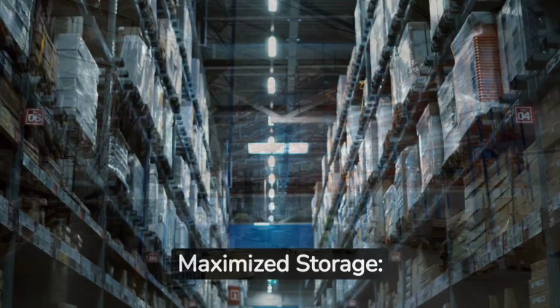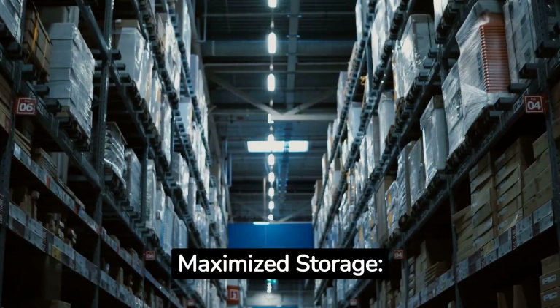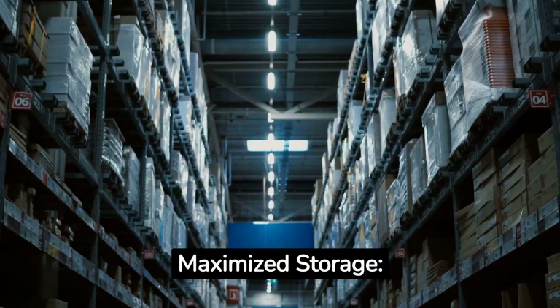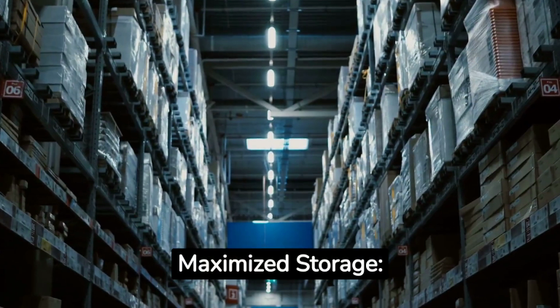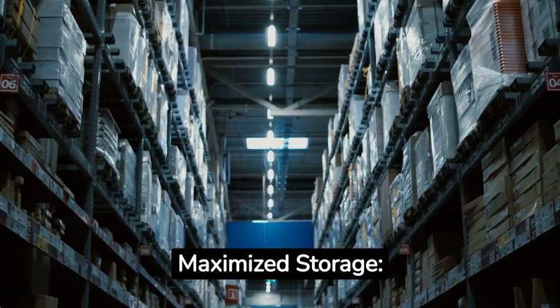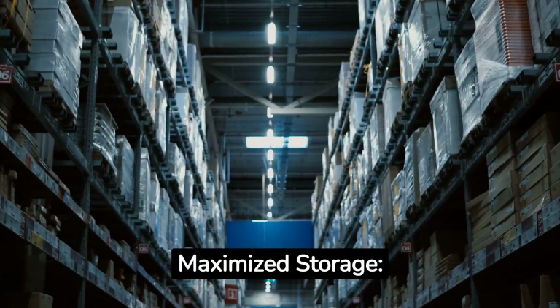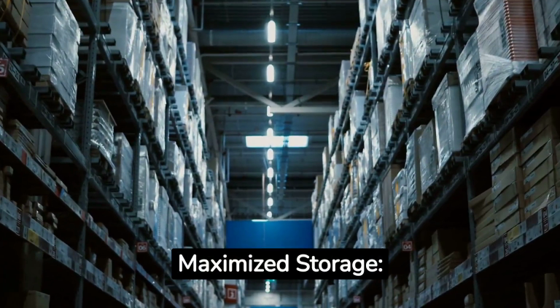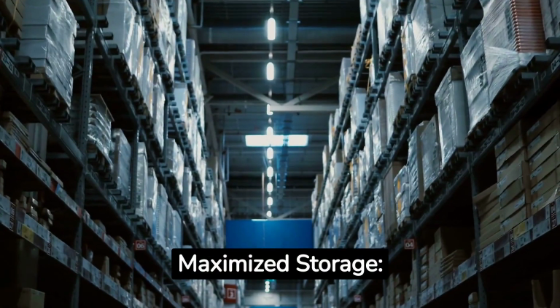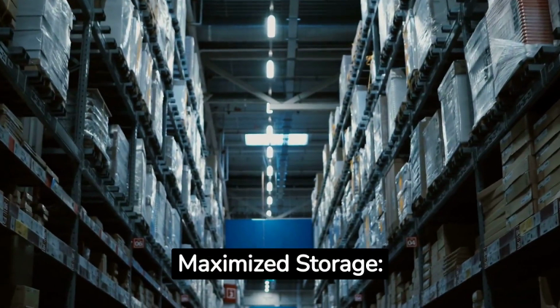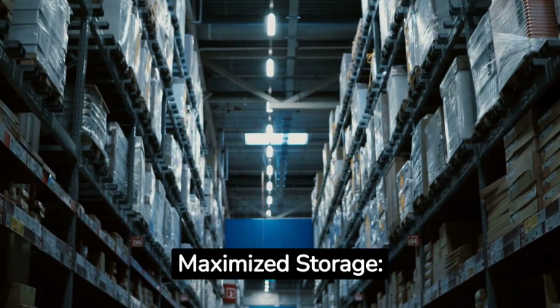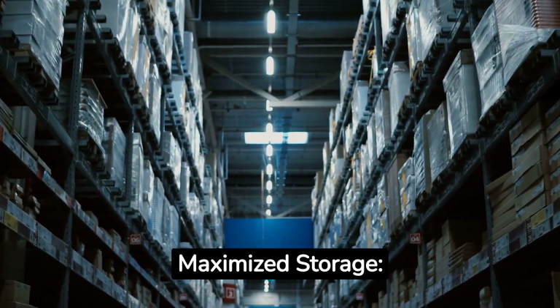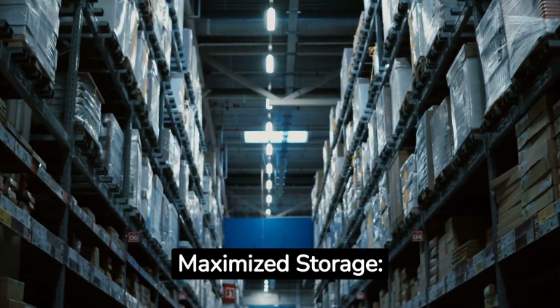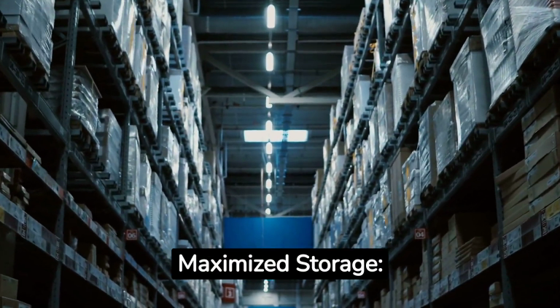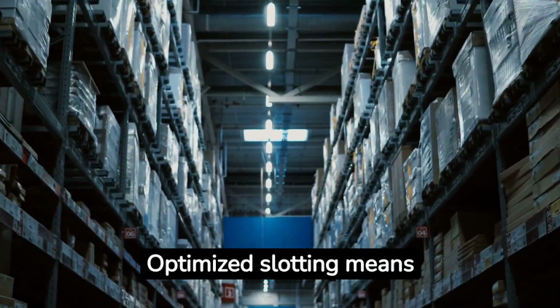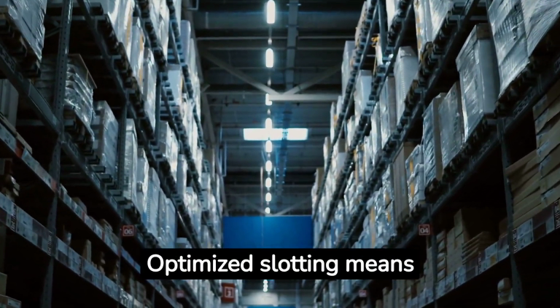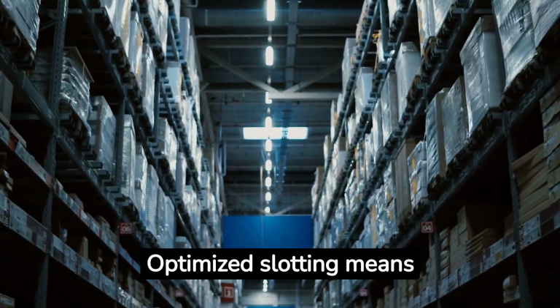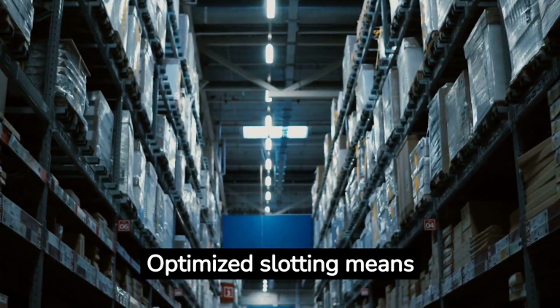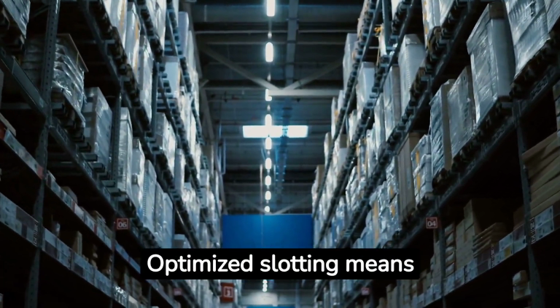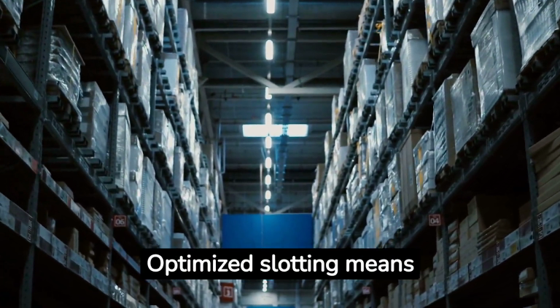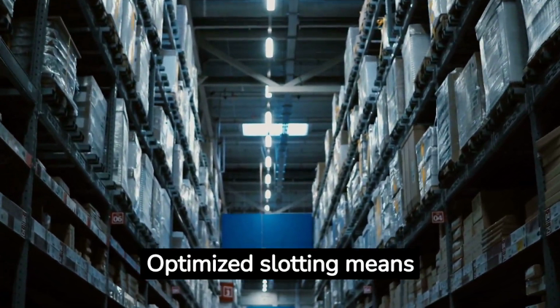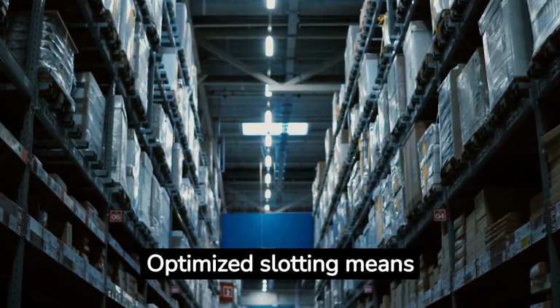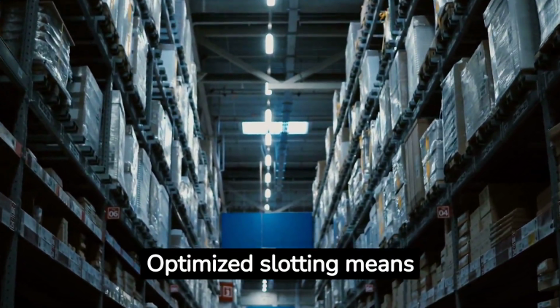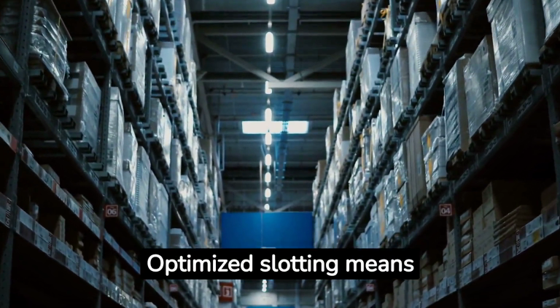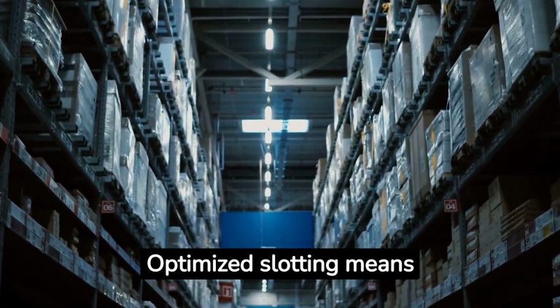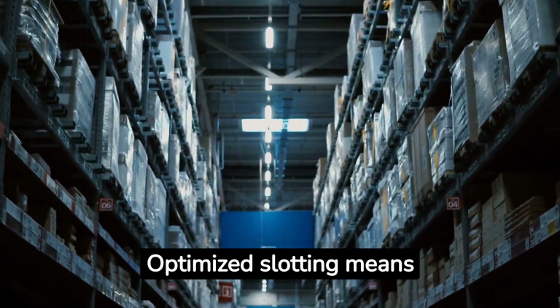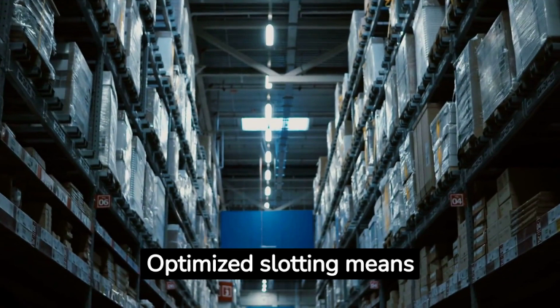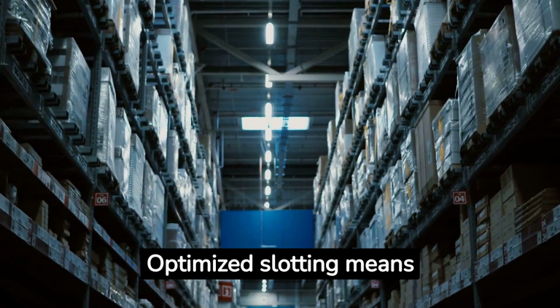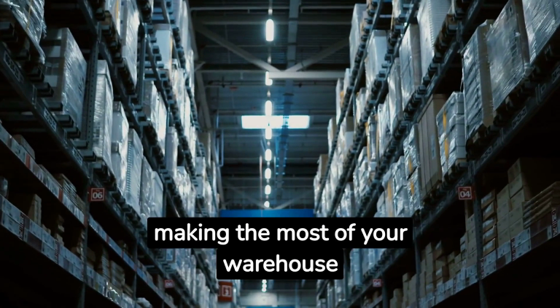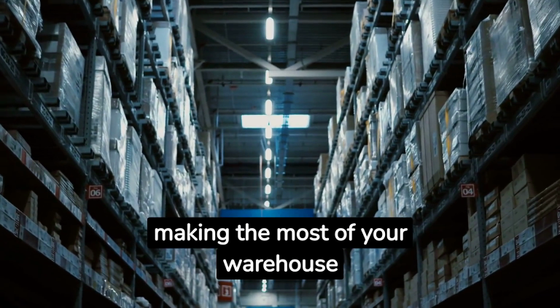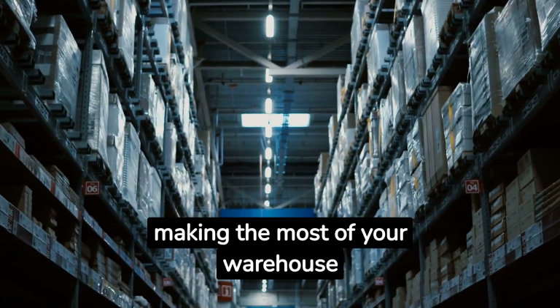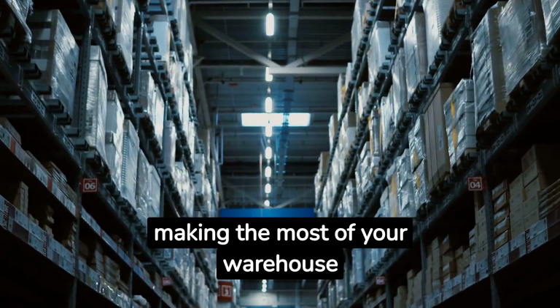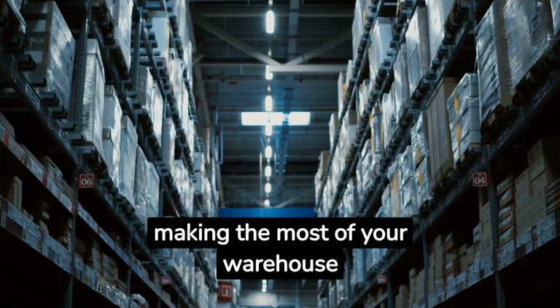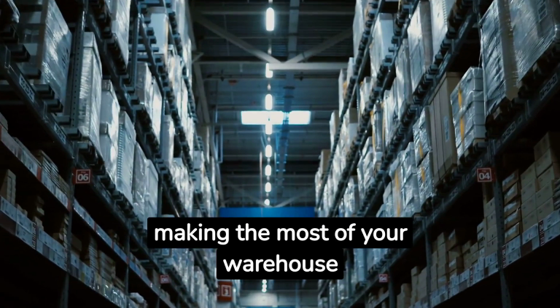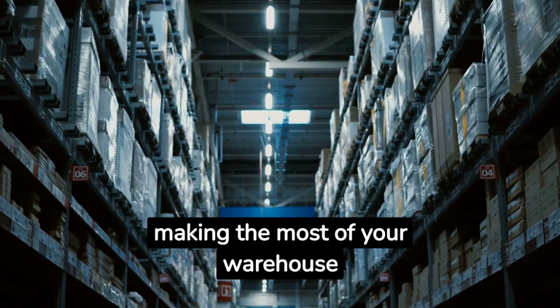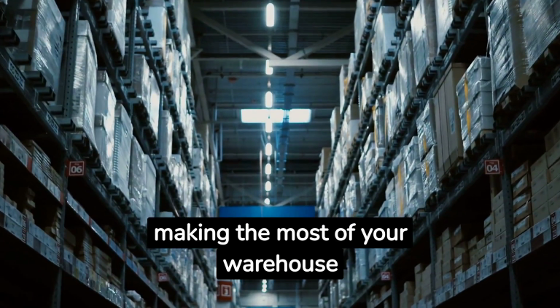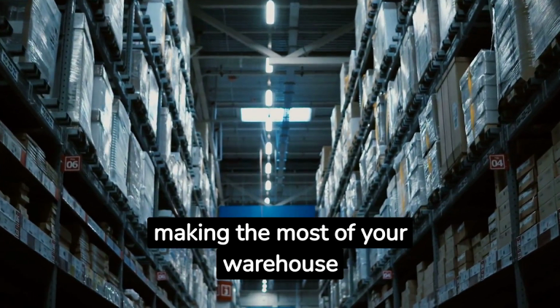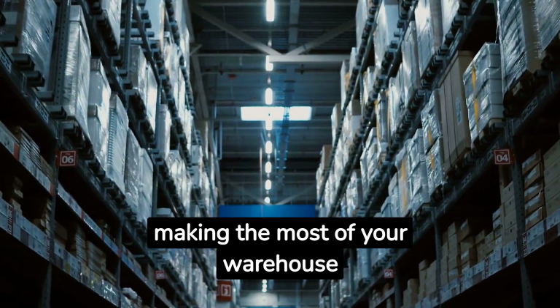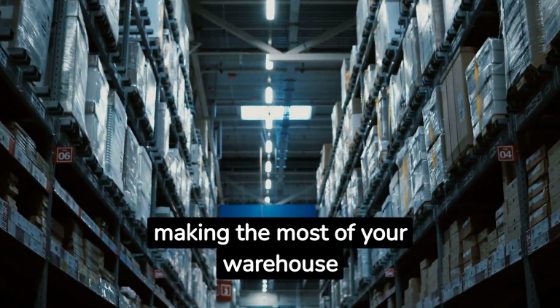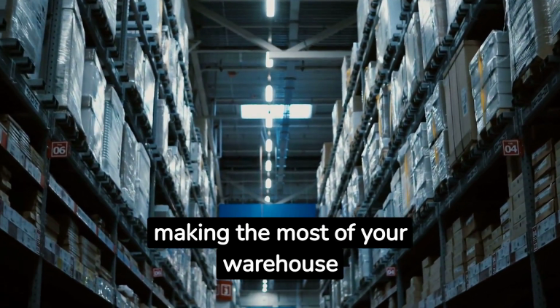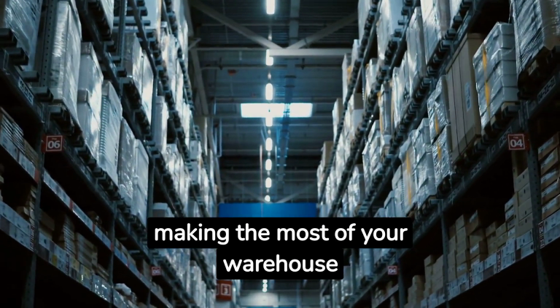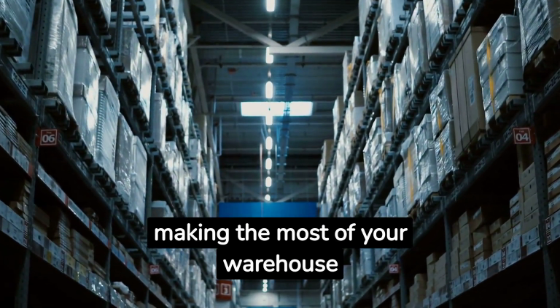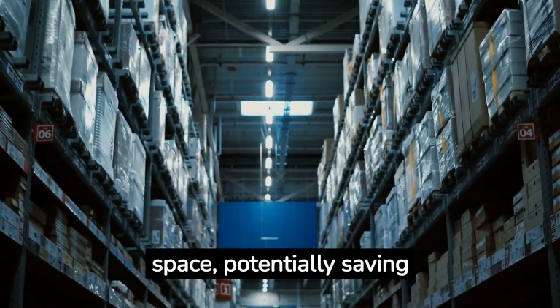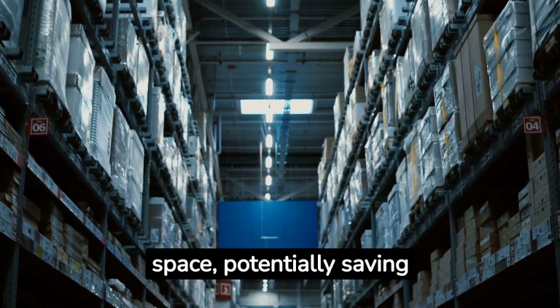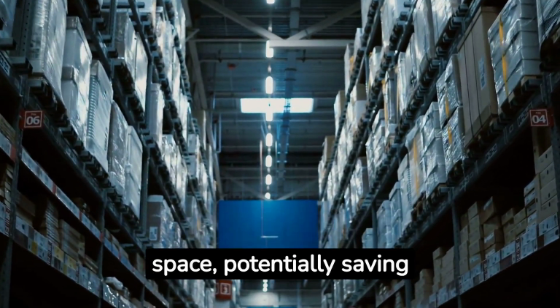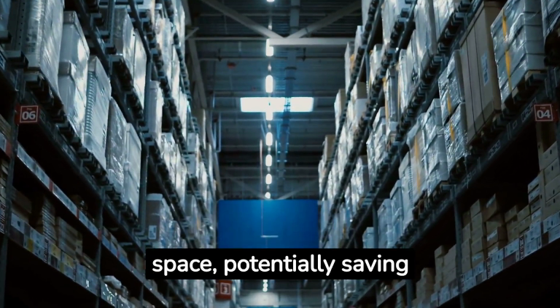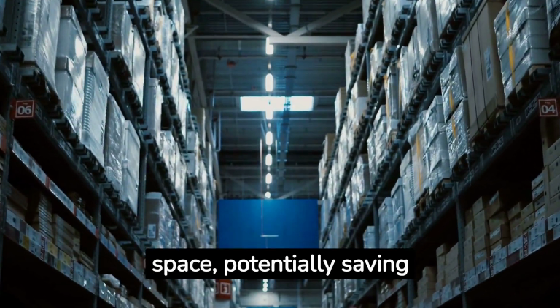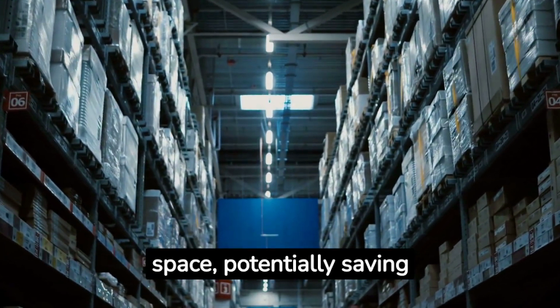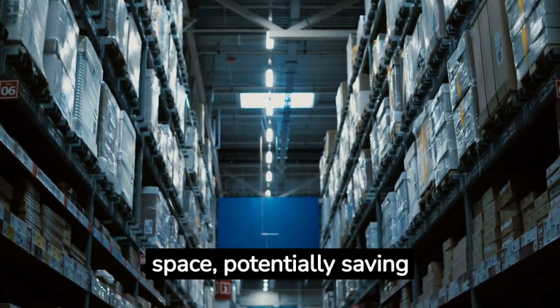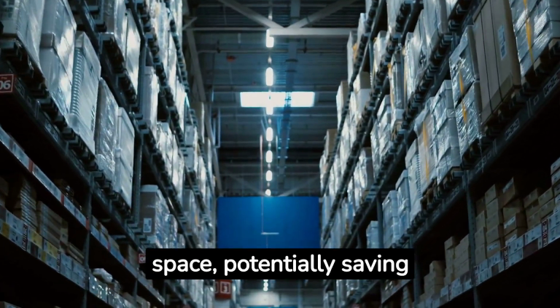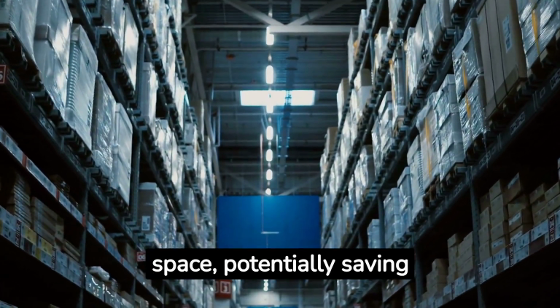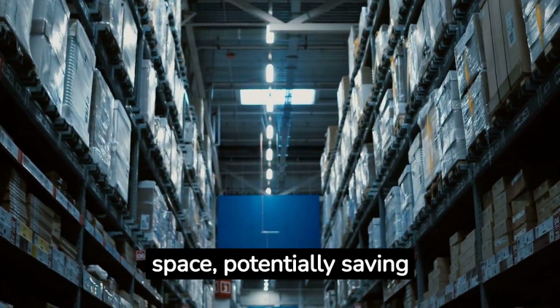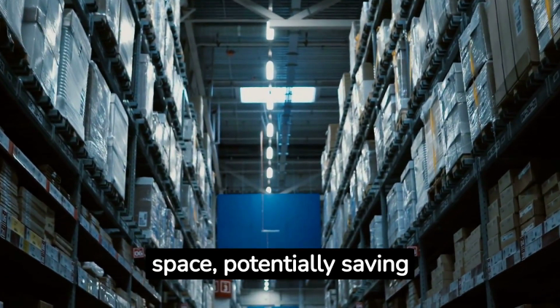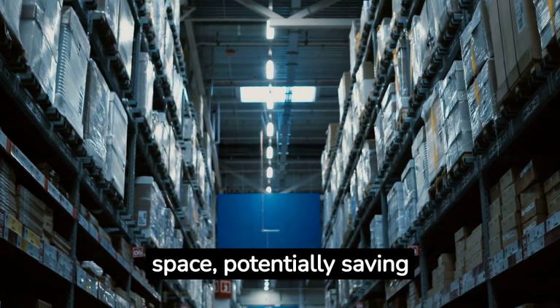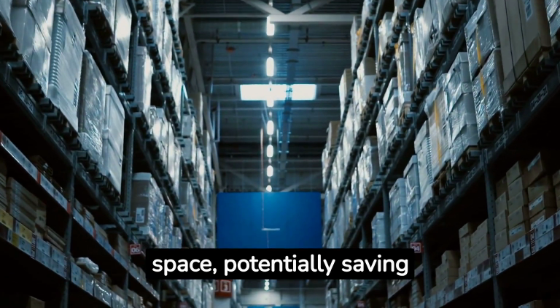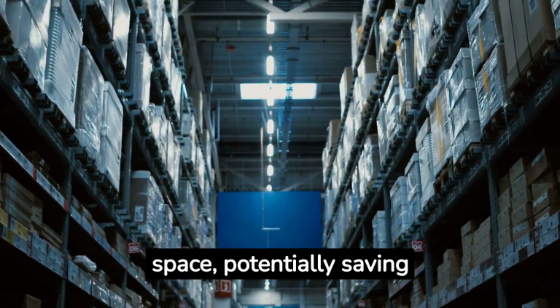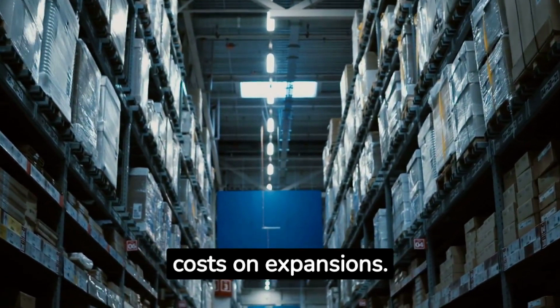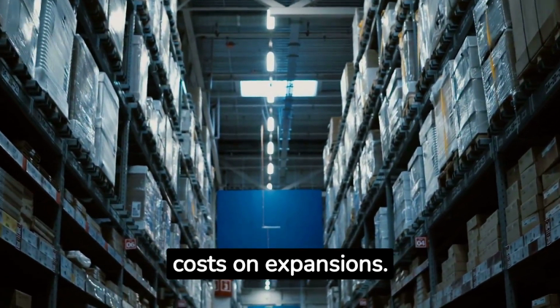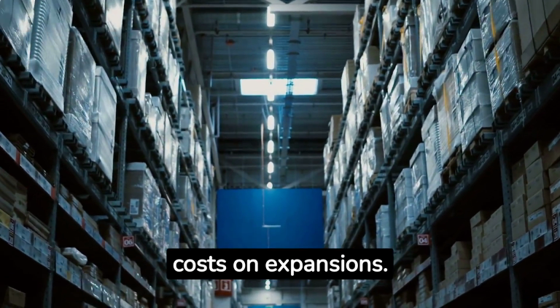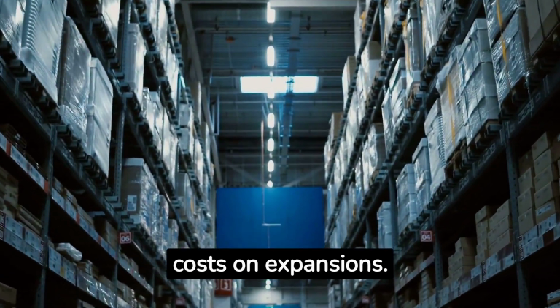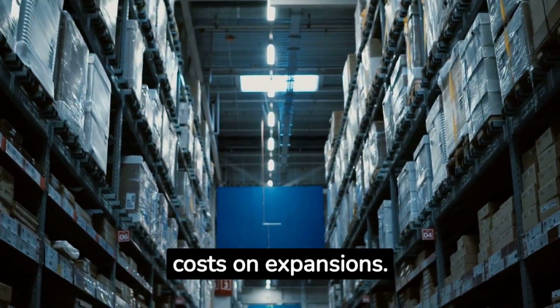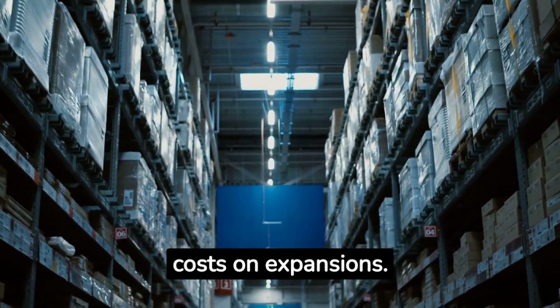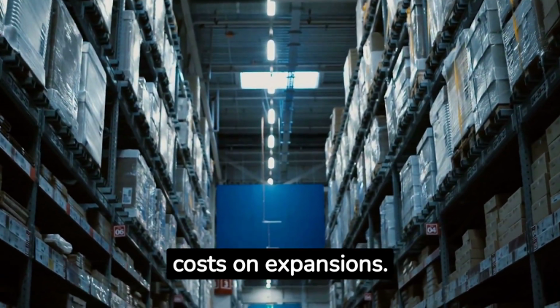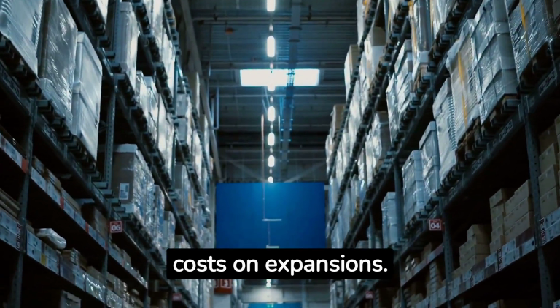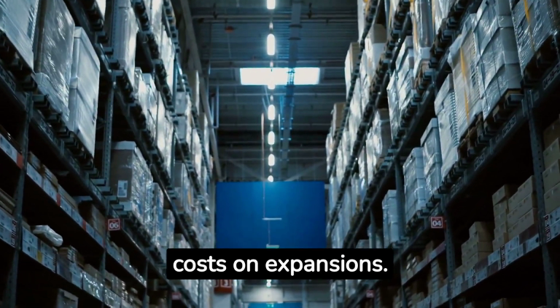Maximized storage: optimized slotting means making the most of your warehouse space, potentially saving costs on expansions.